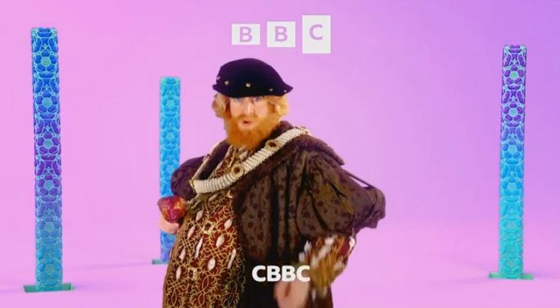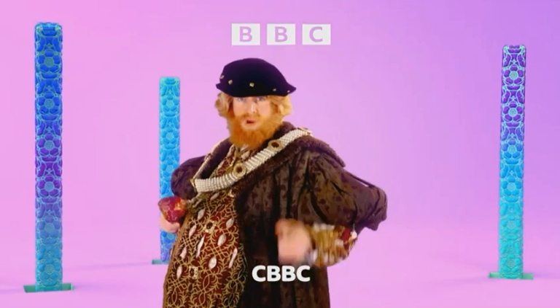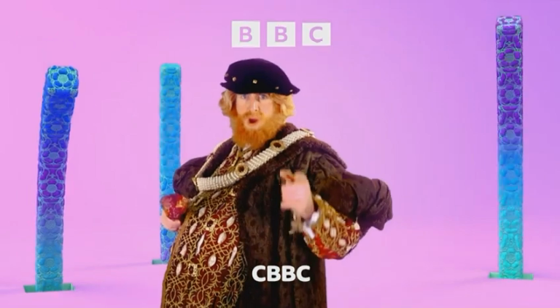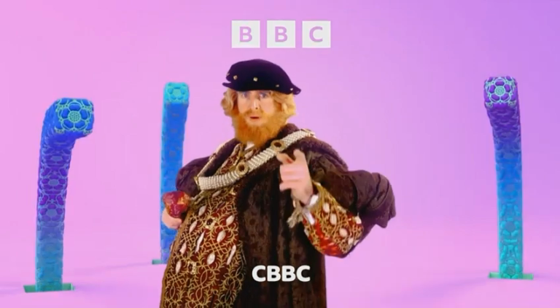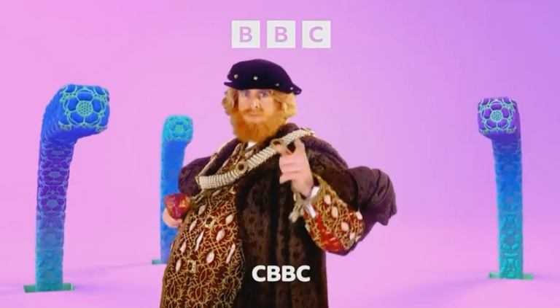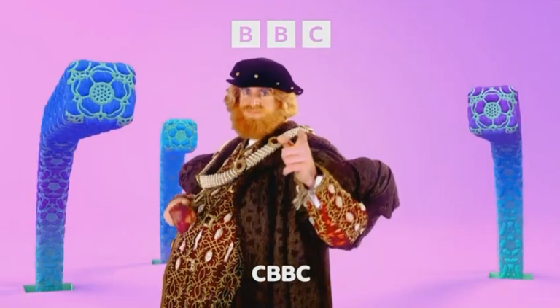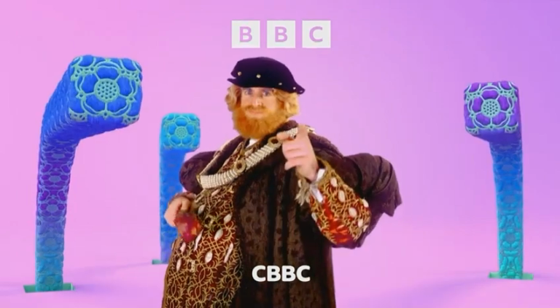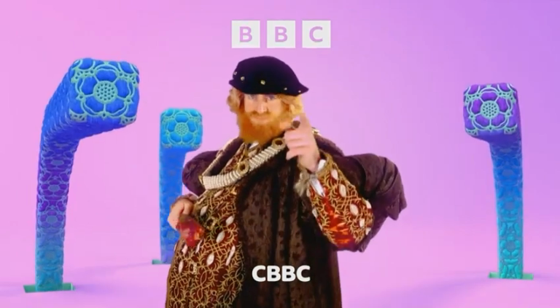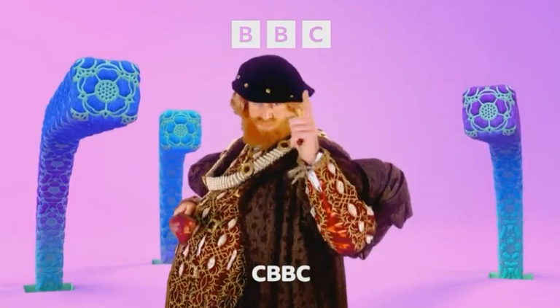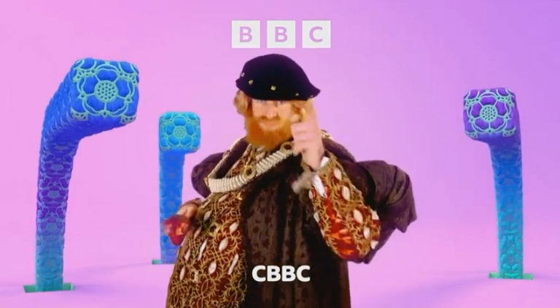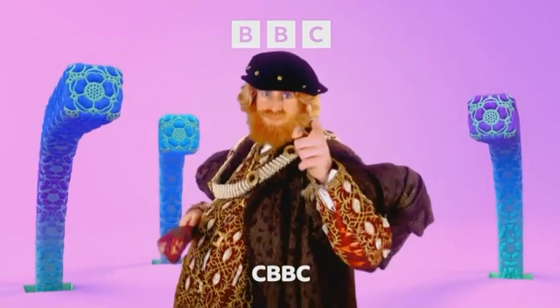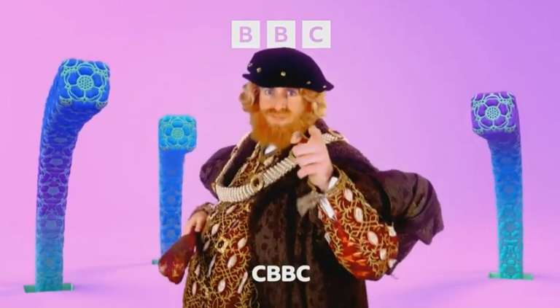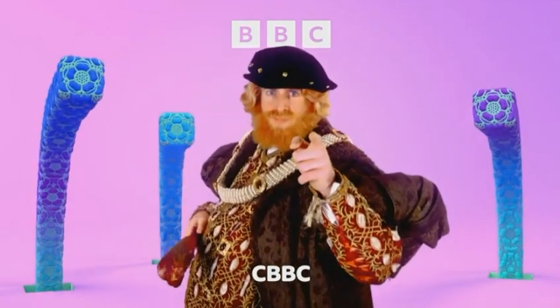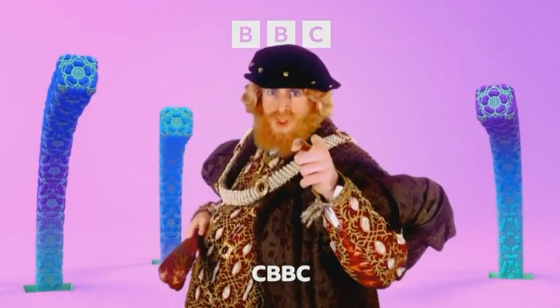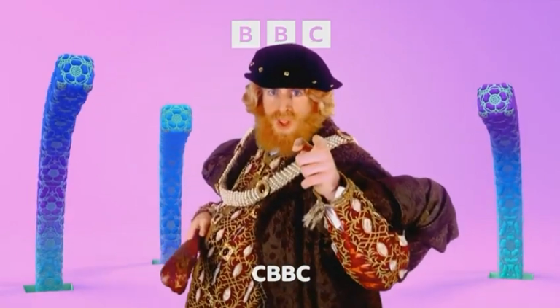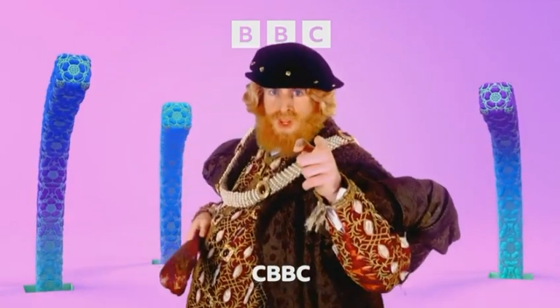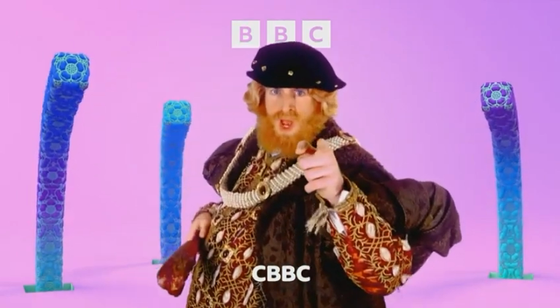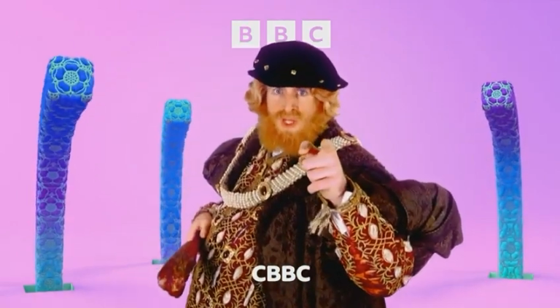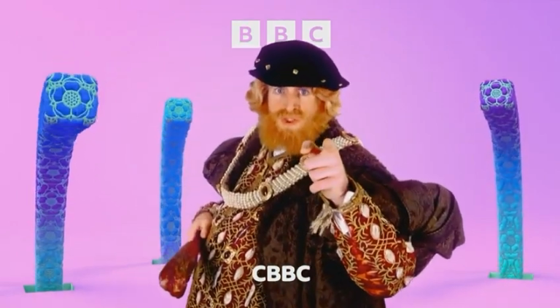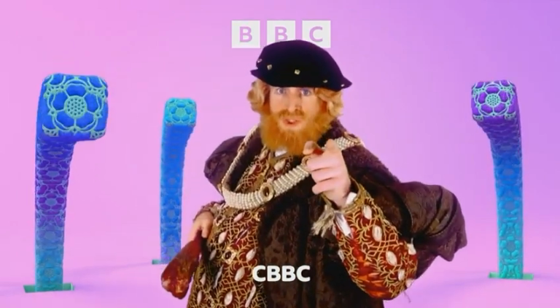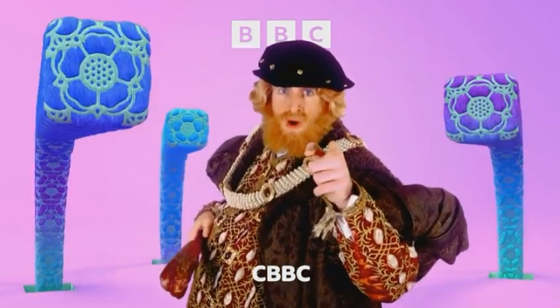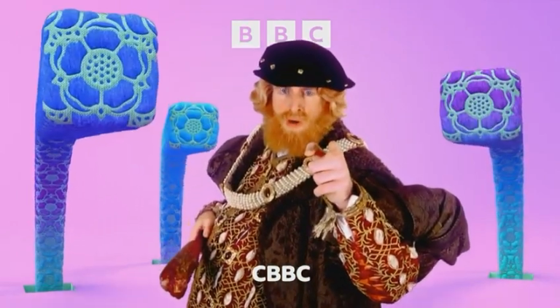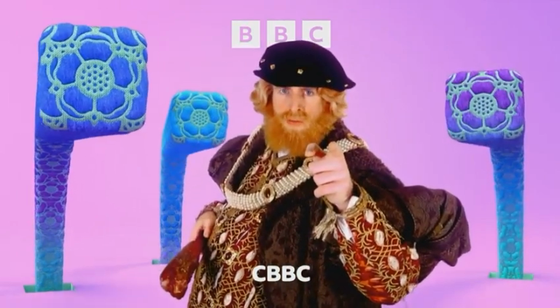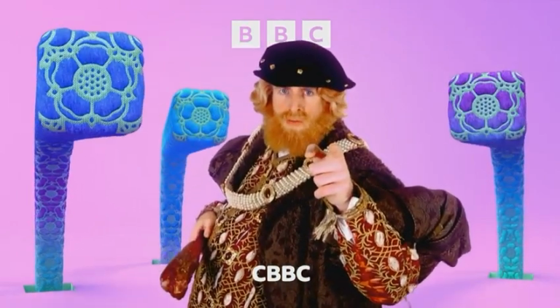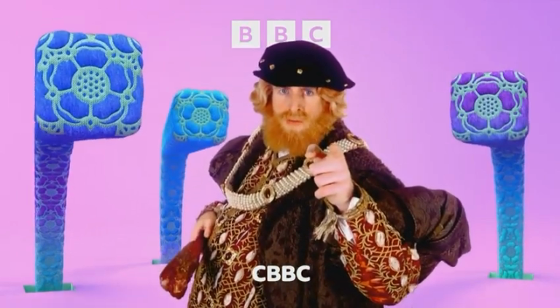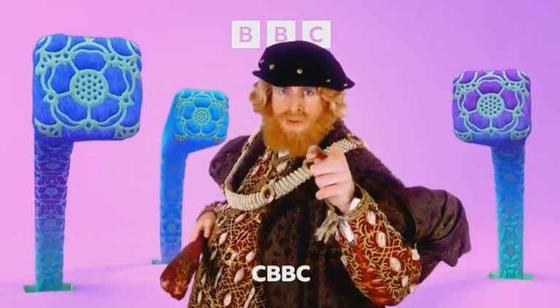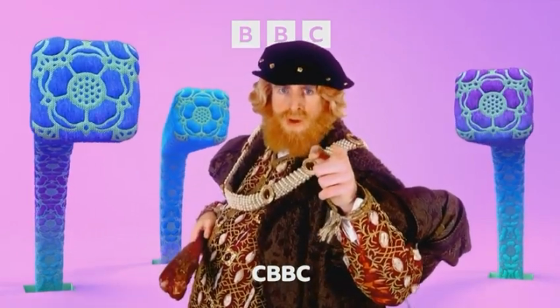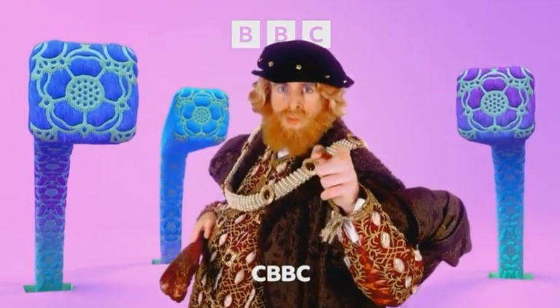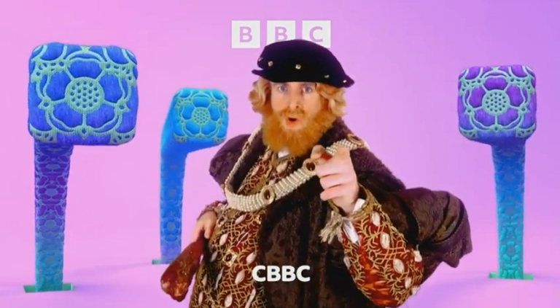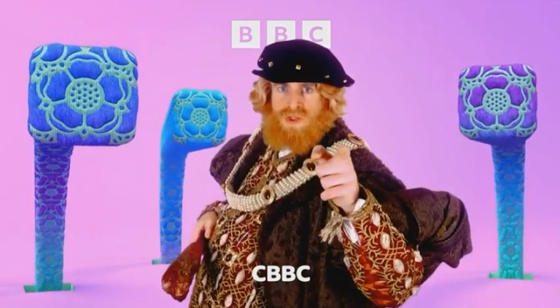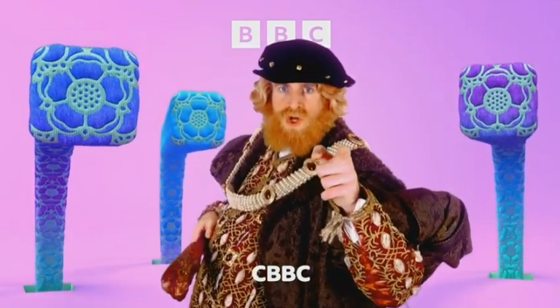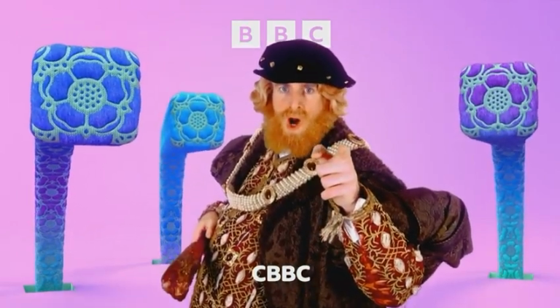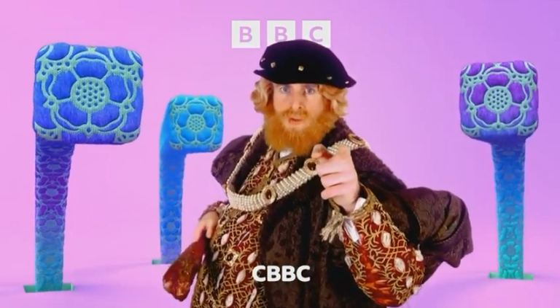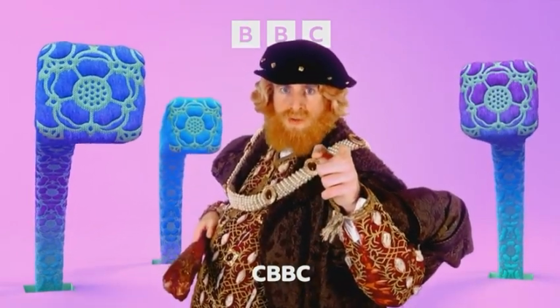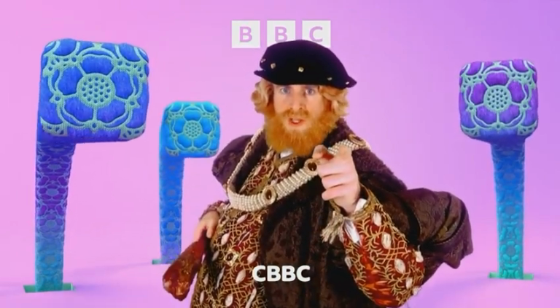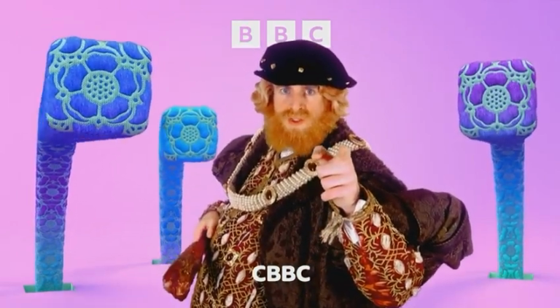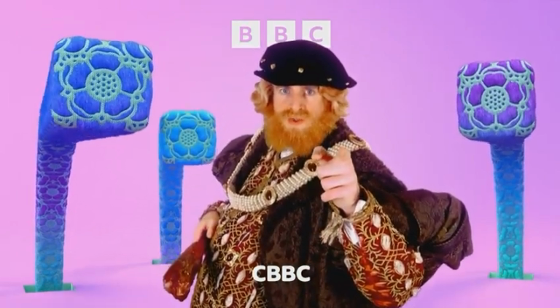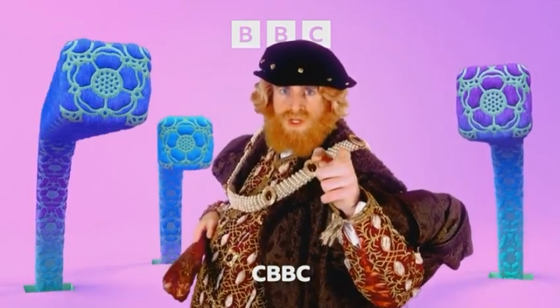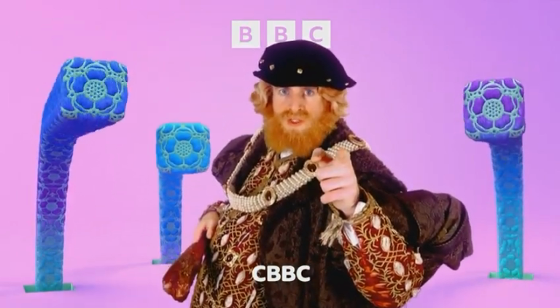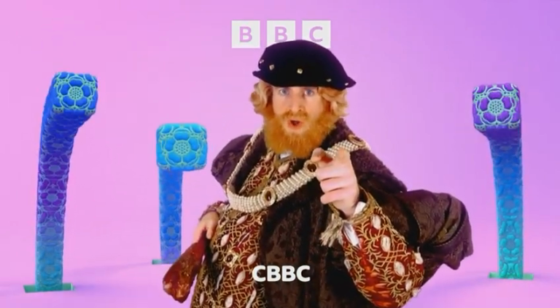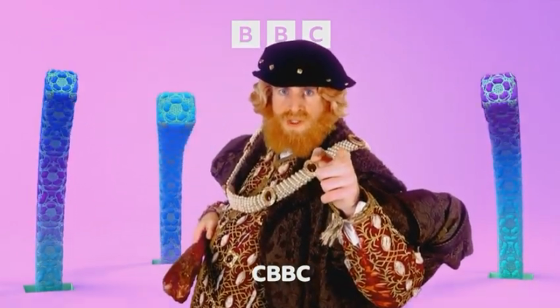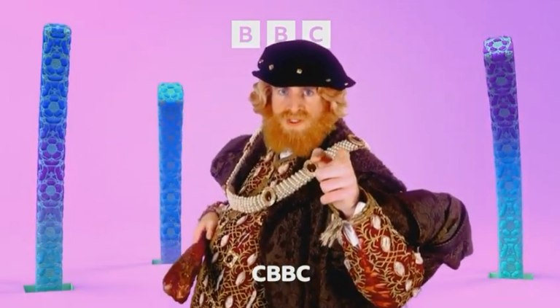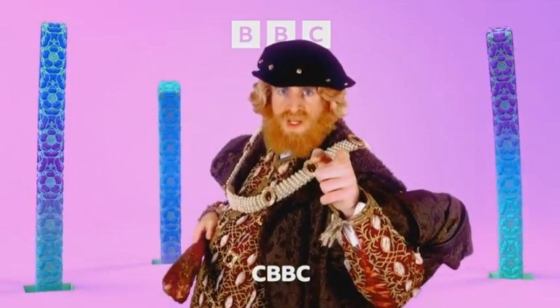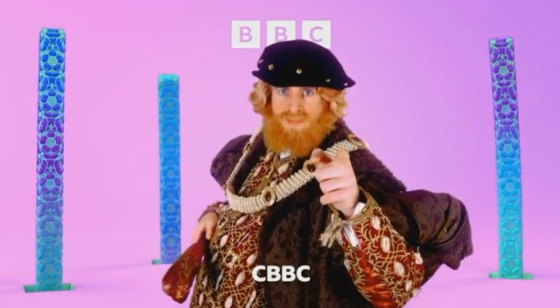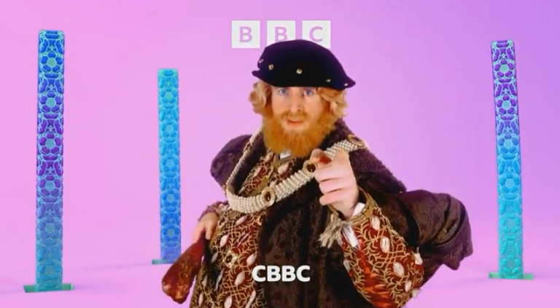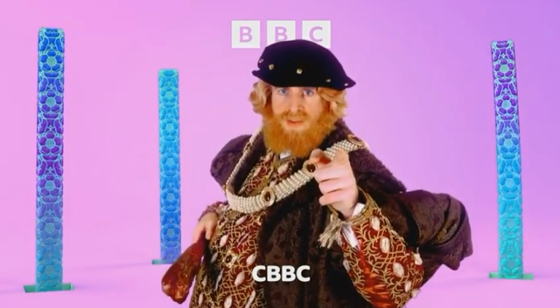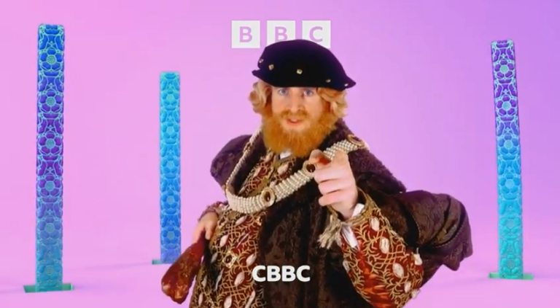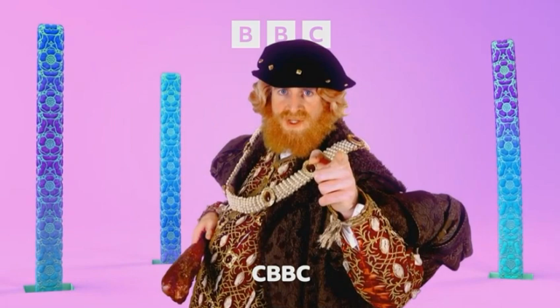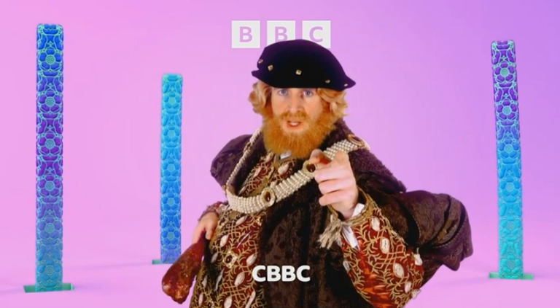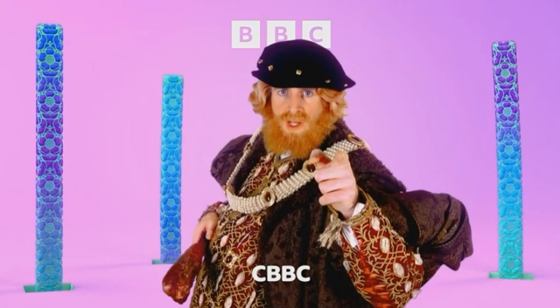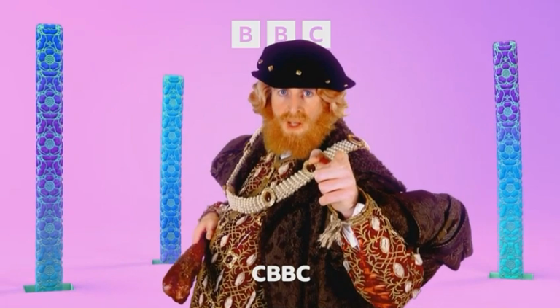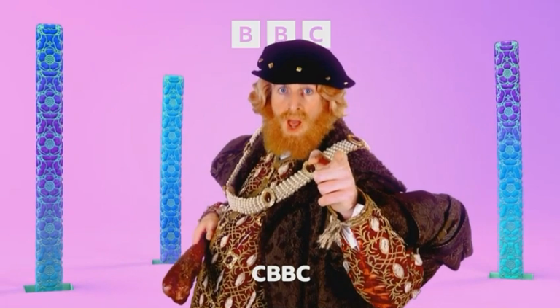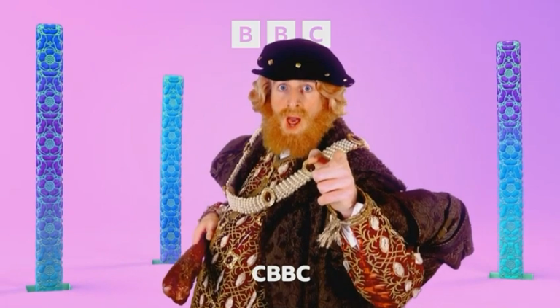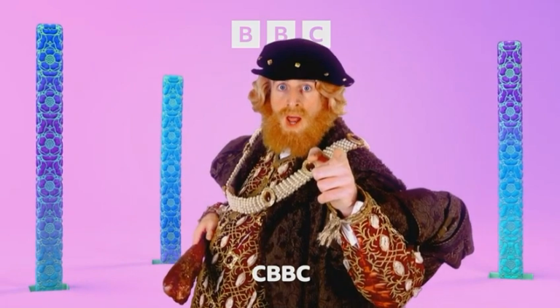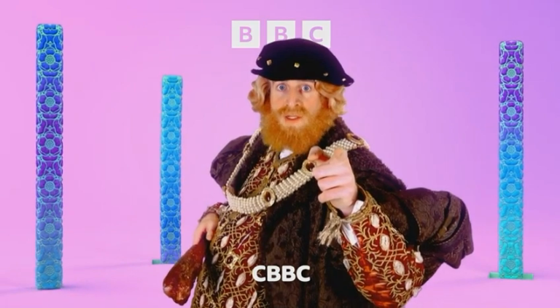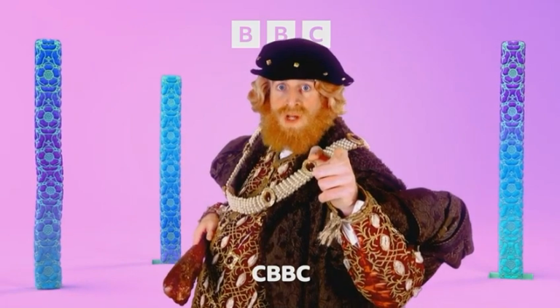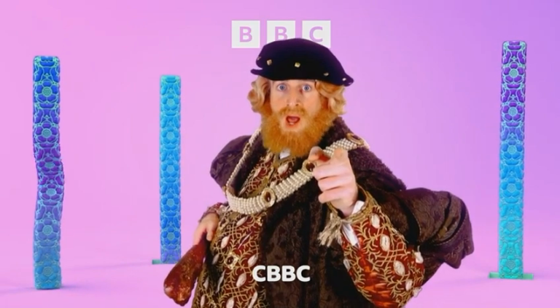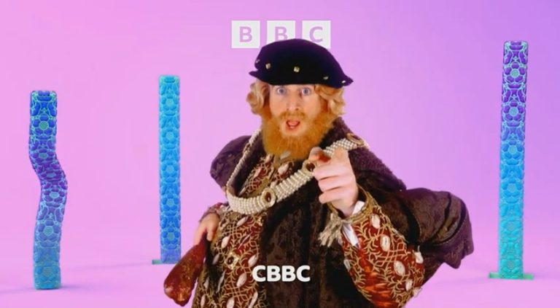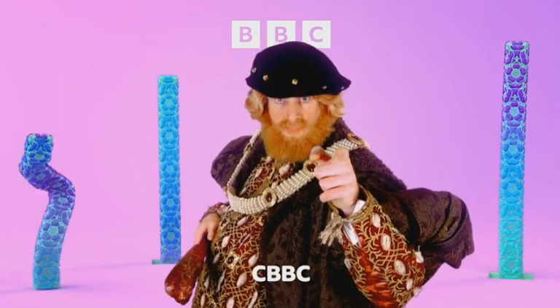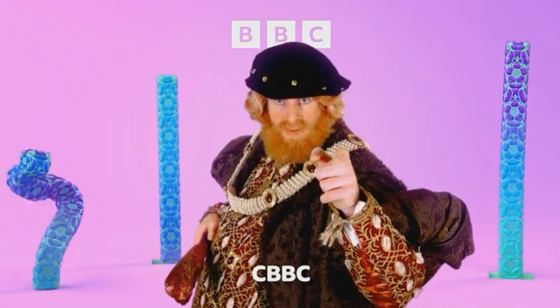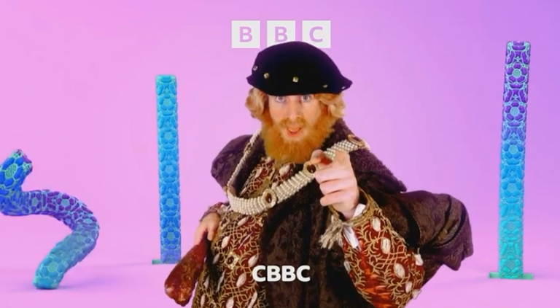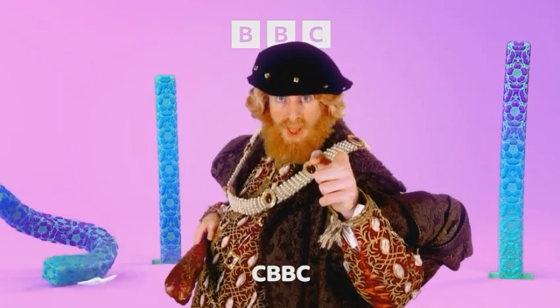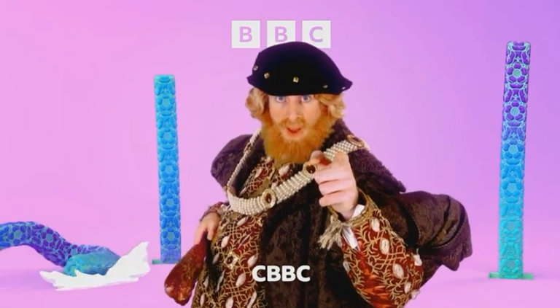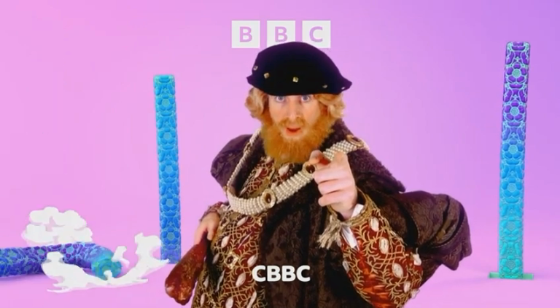You! Yes, you! Watch Horrible Histories on CBBC and iPlayer.